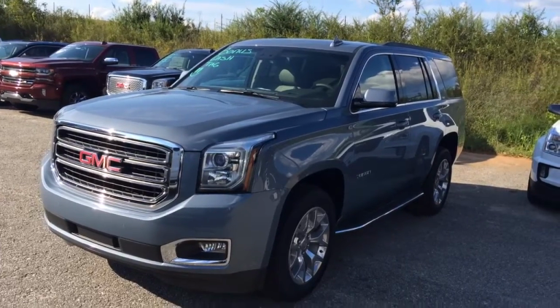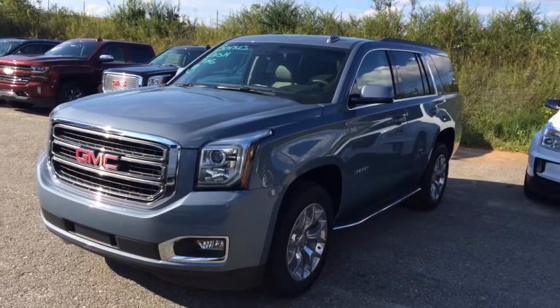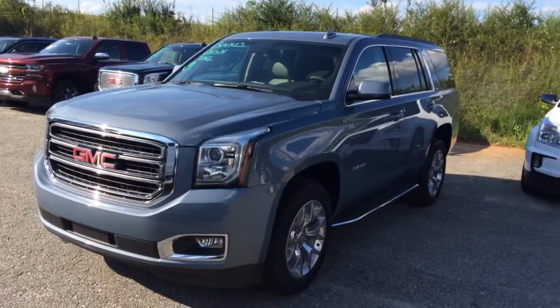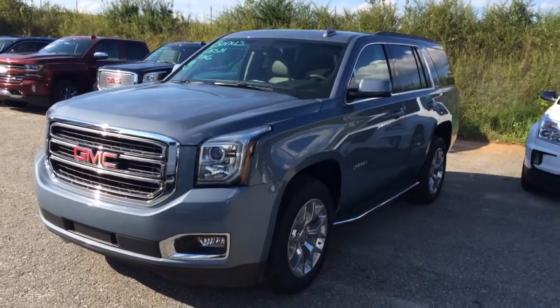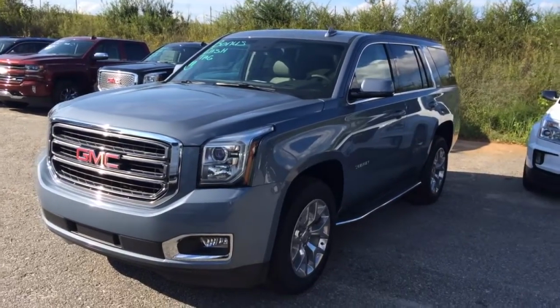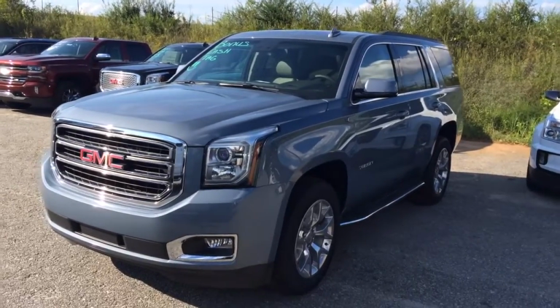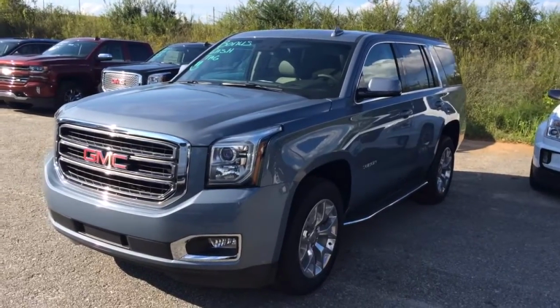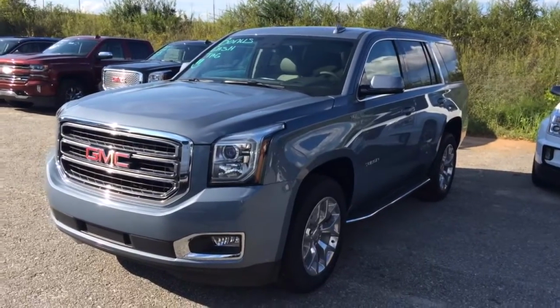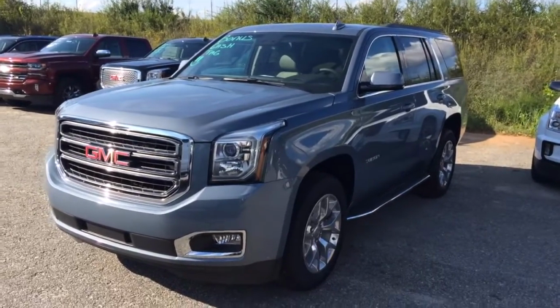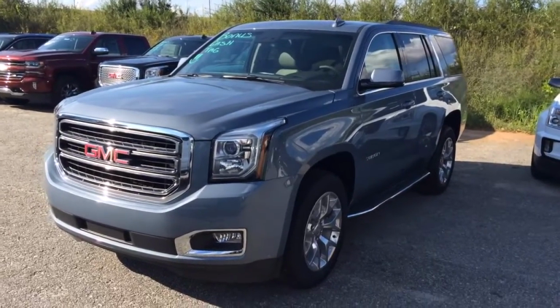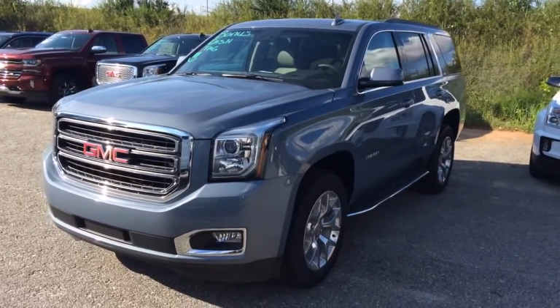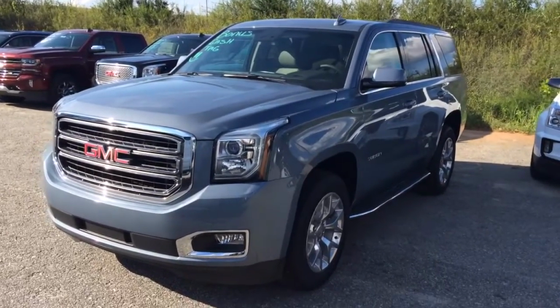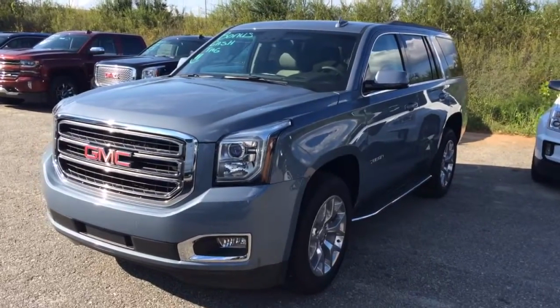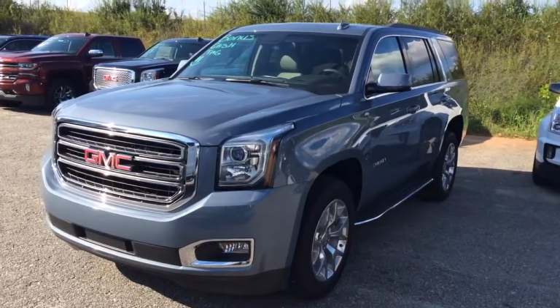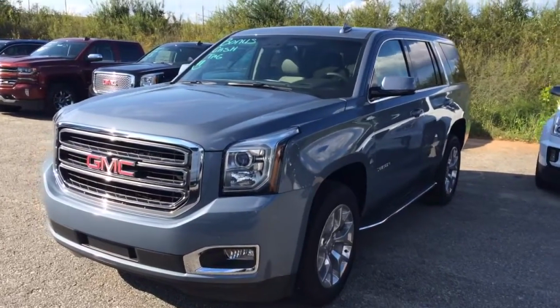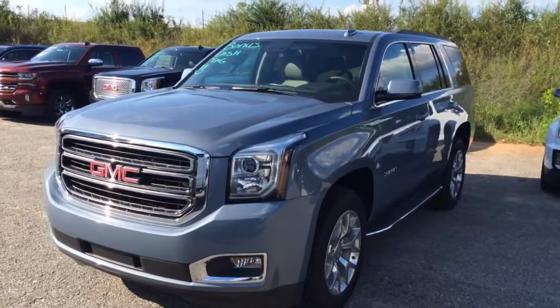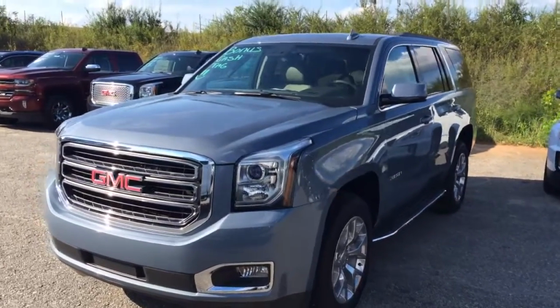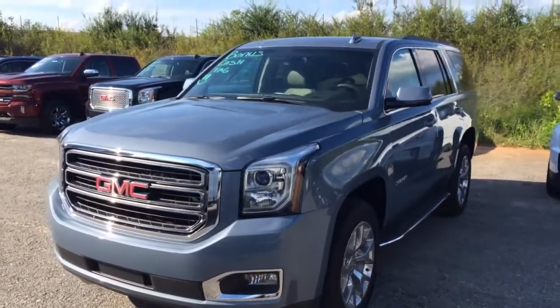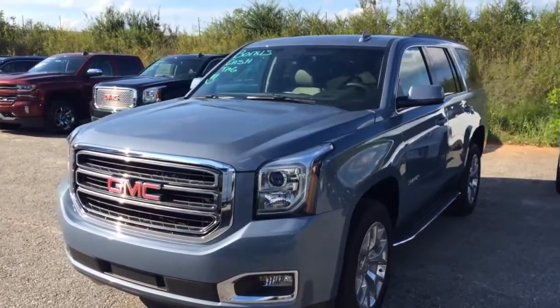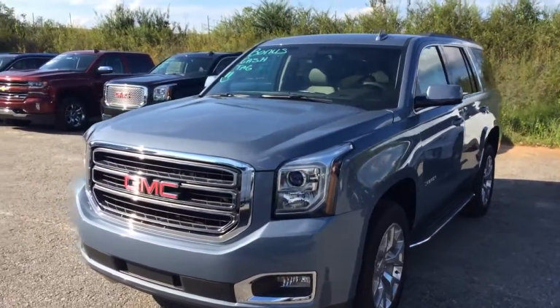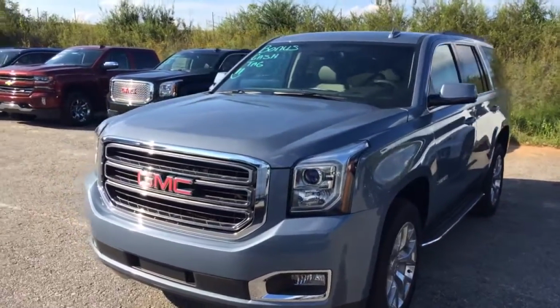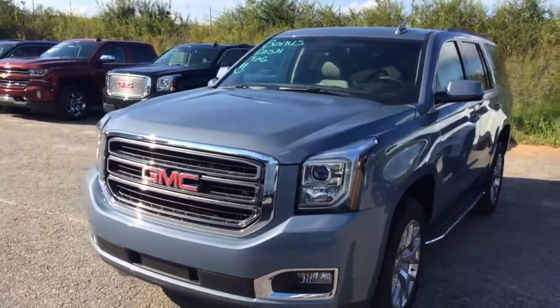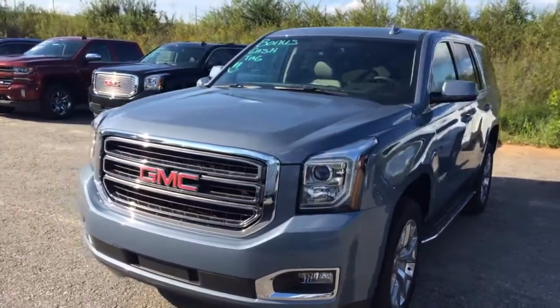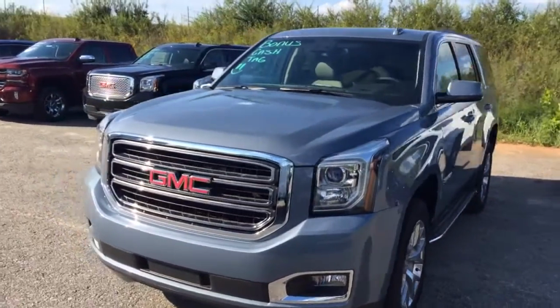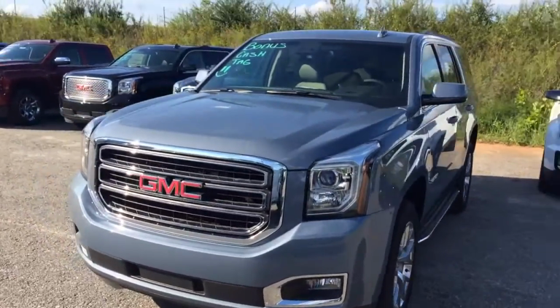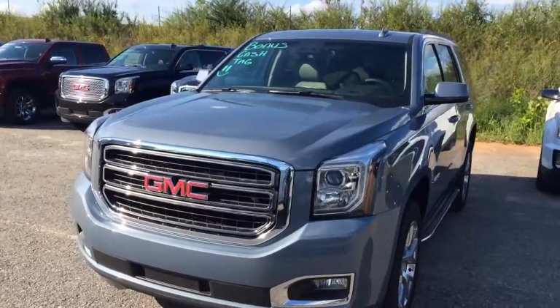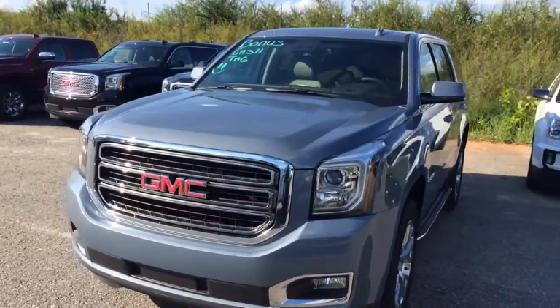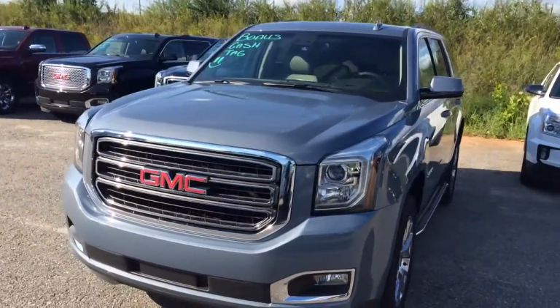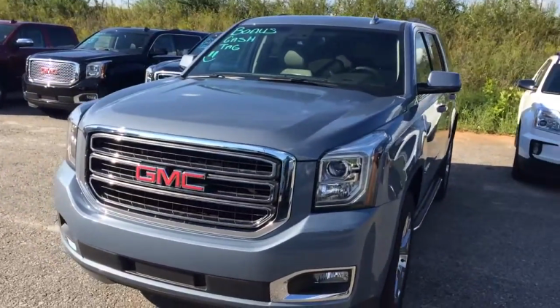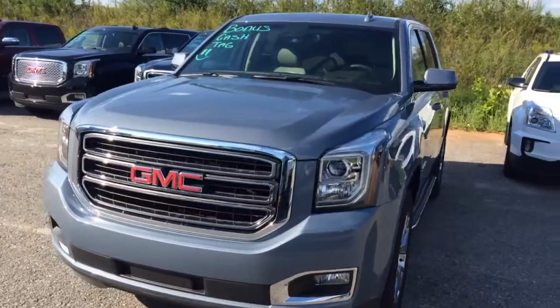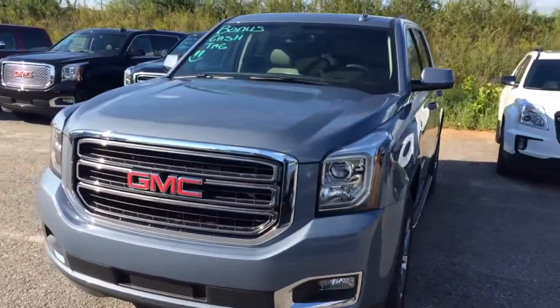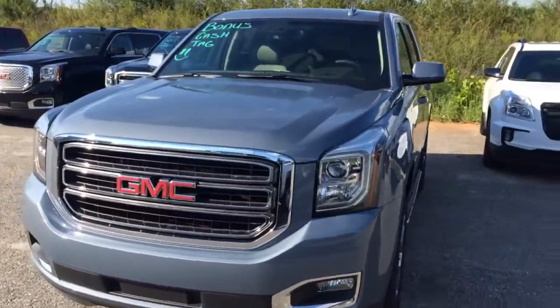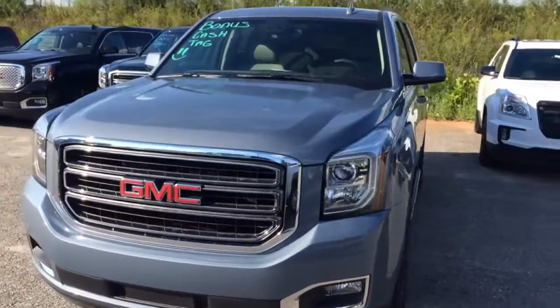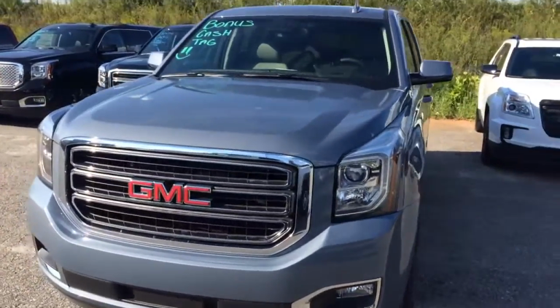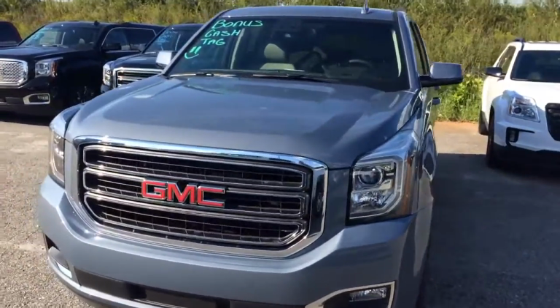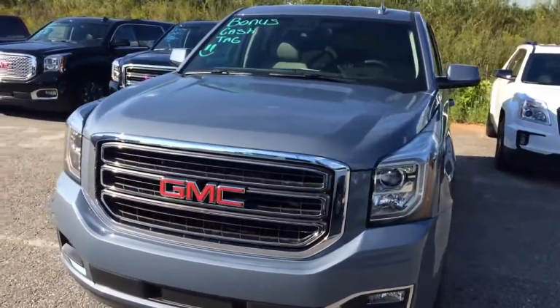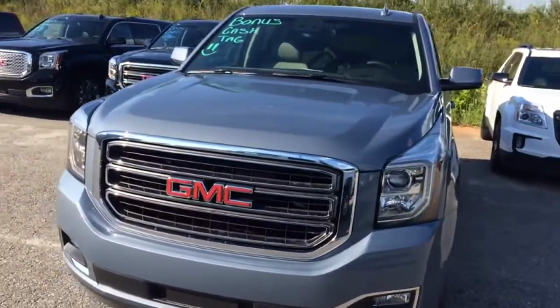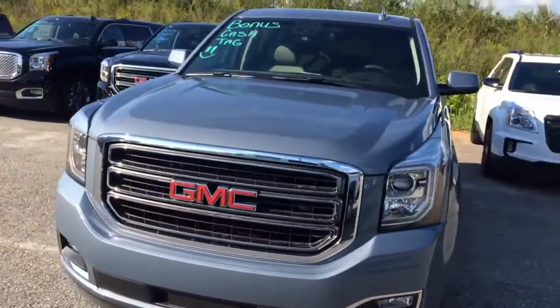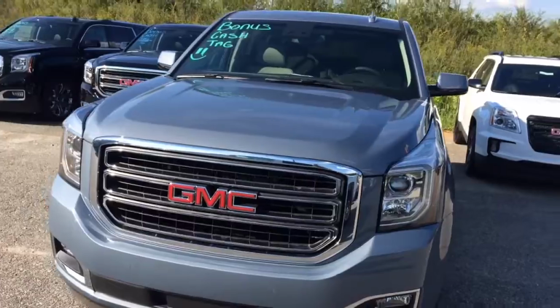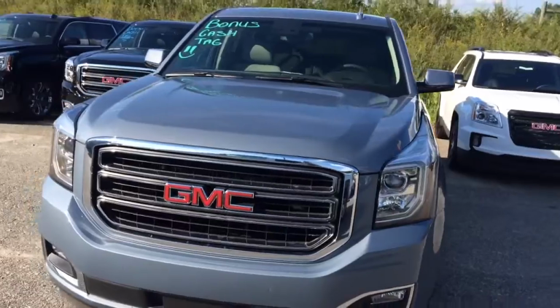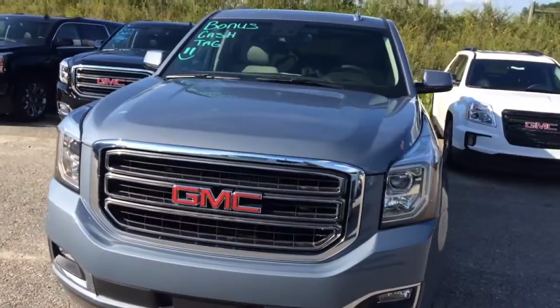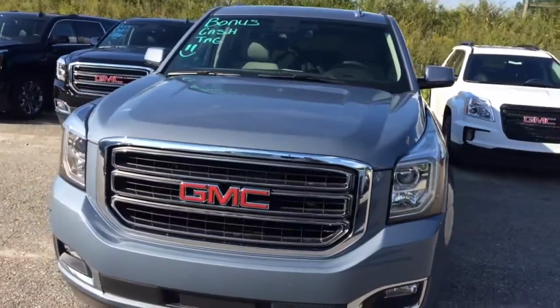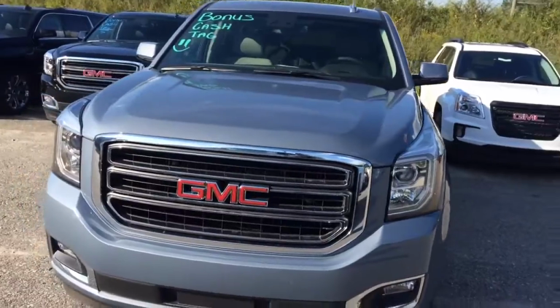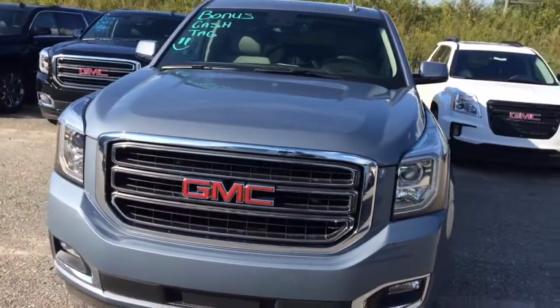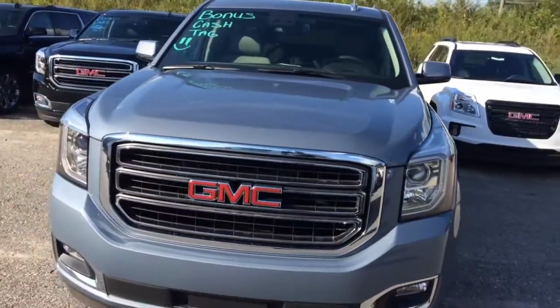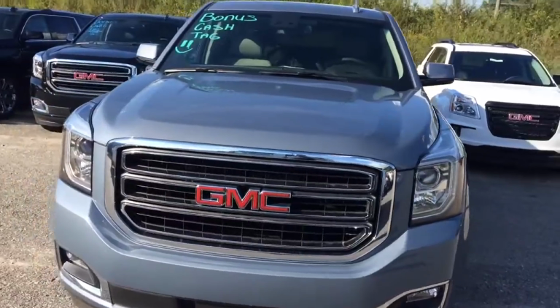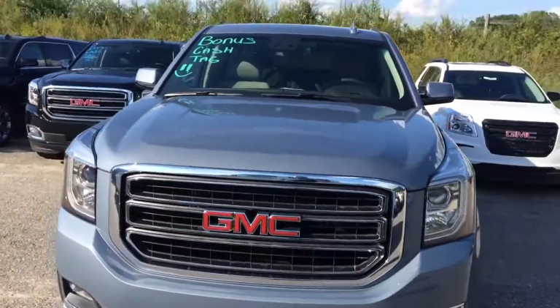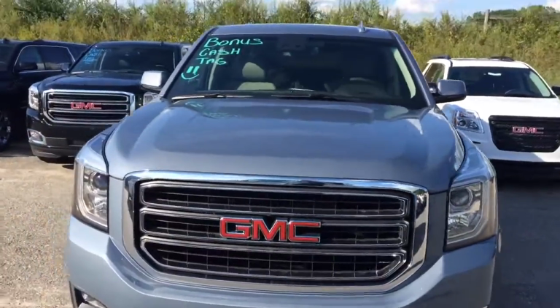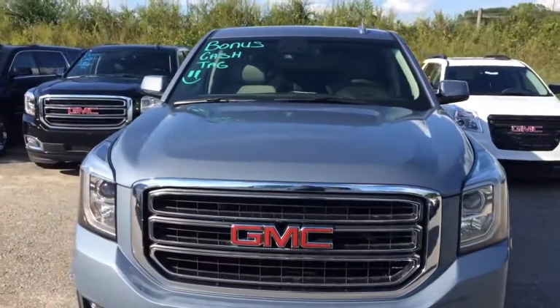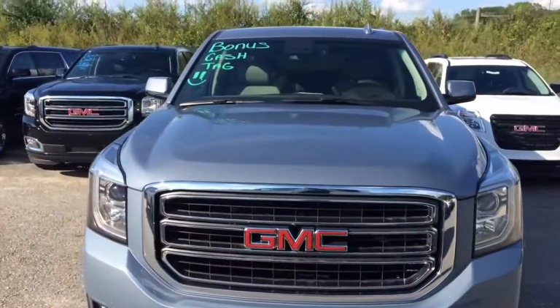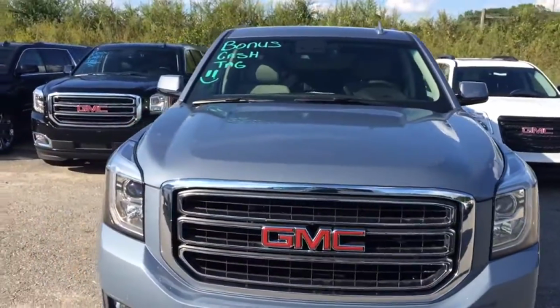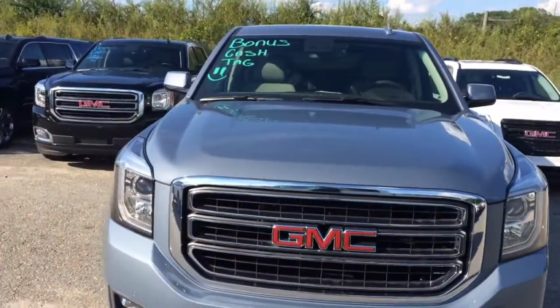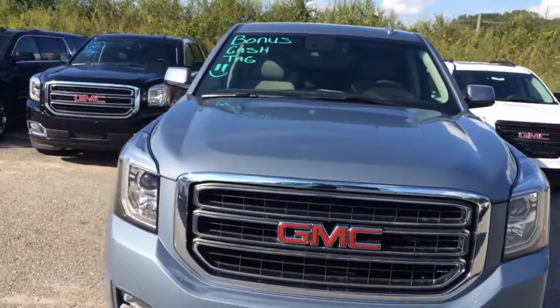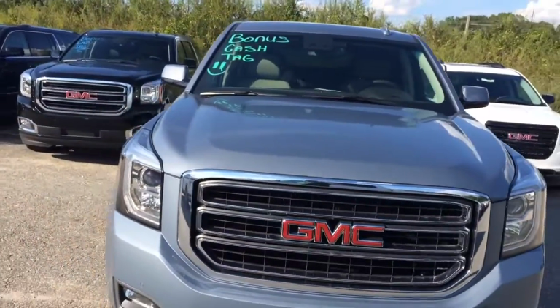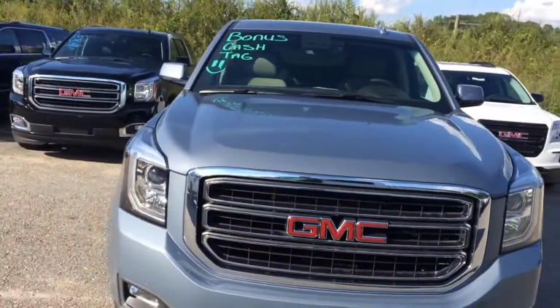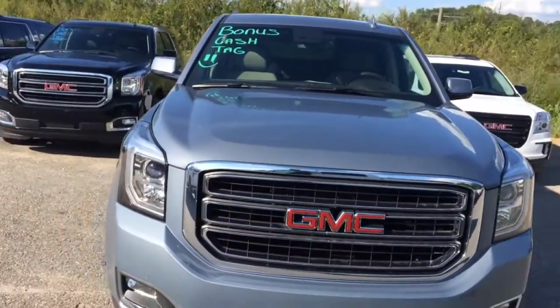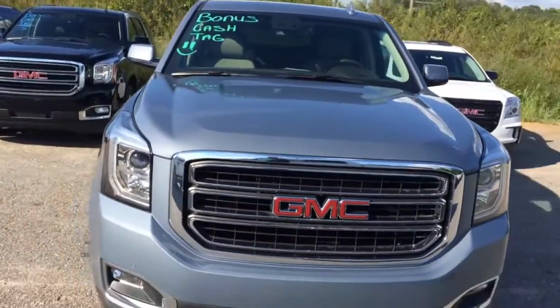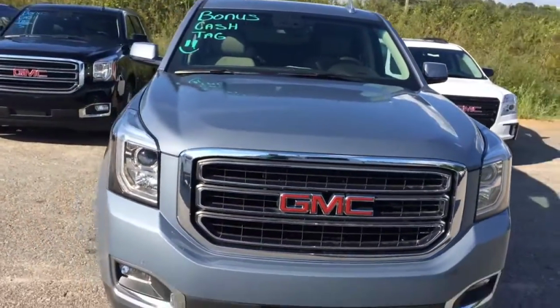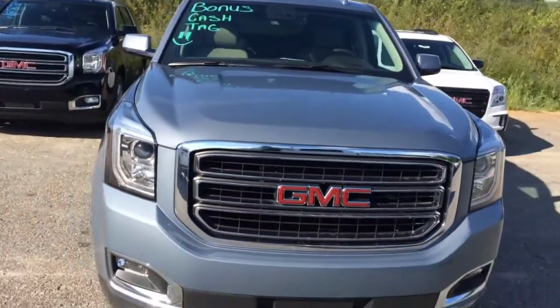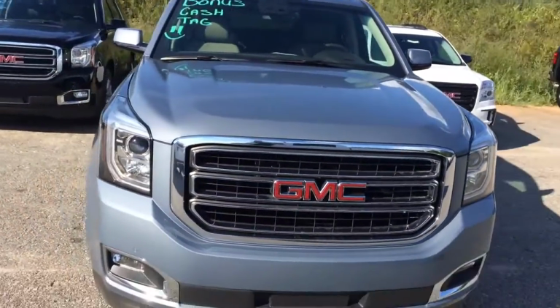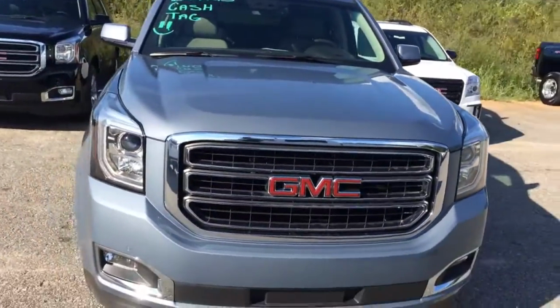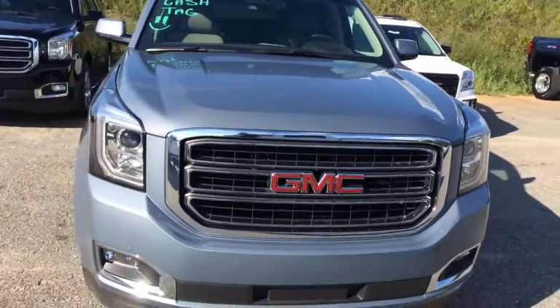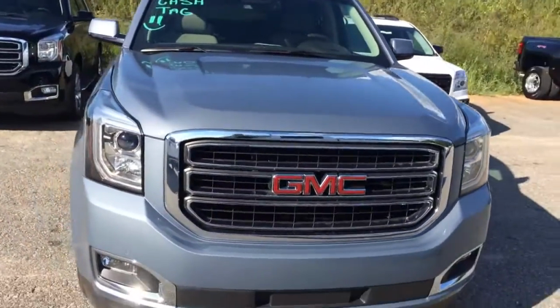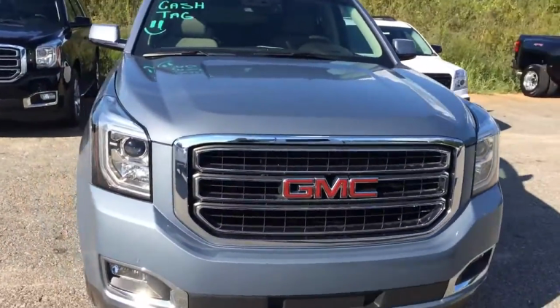Hey Gail, this is Brandon Rutherford at Jimmy Britt Chevy. Wanted to give you a quick walk around of the 2016 Yukon you inquired about.